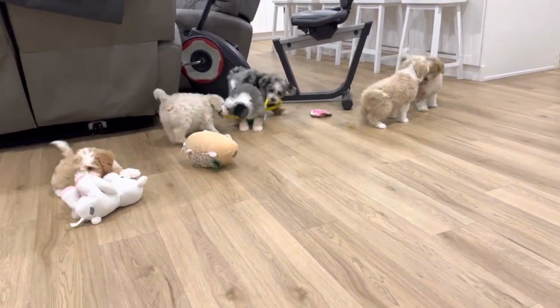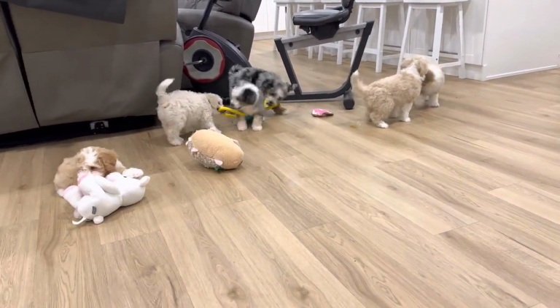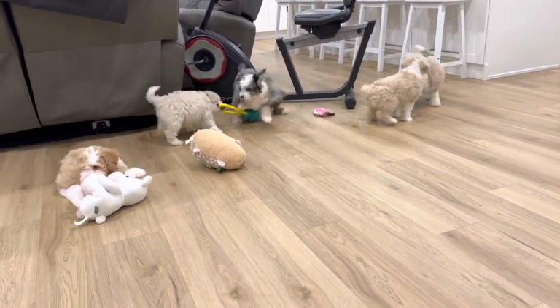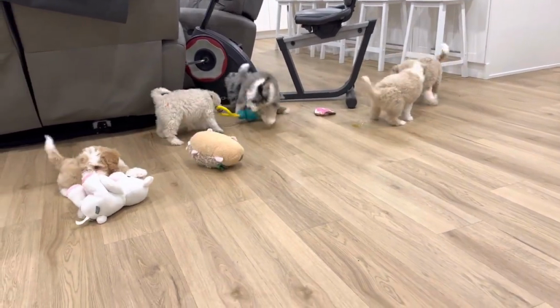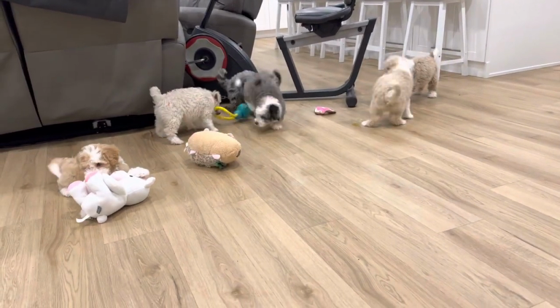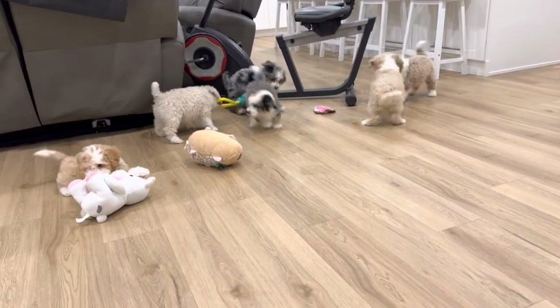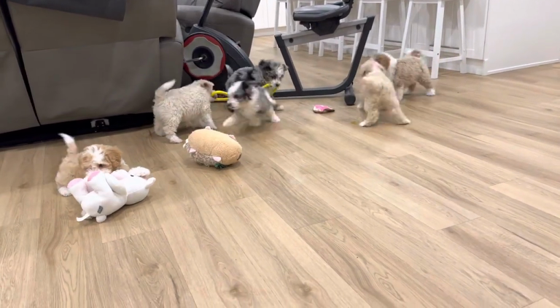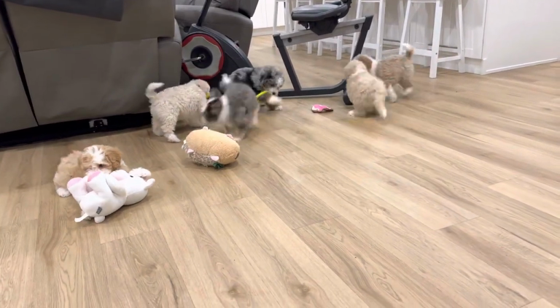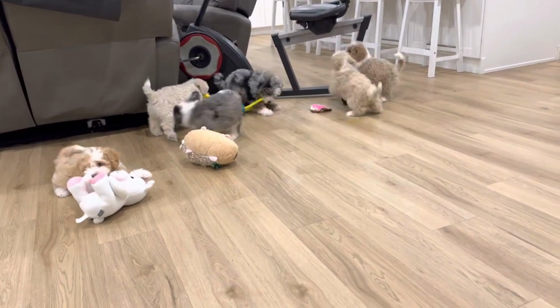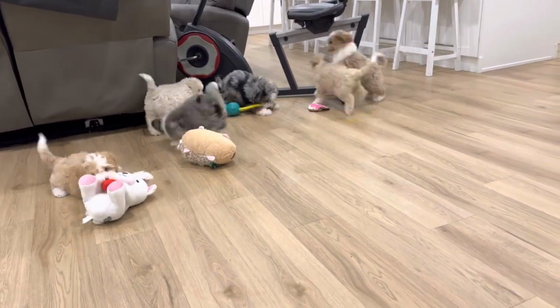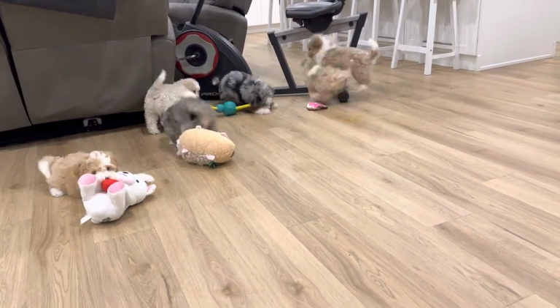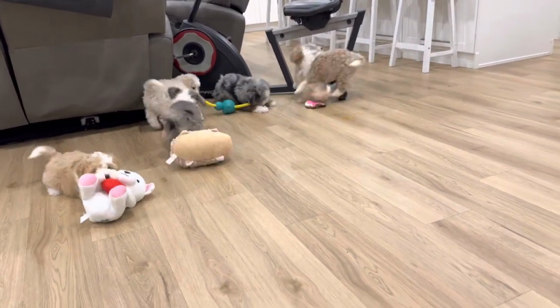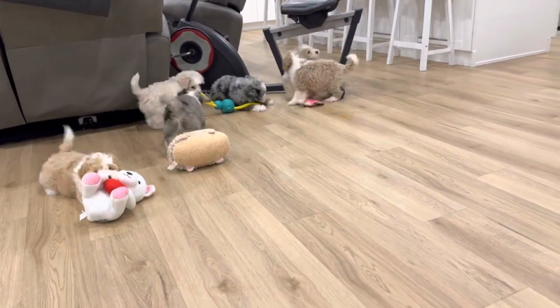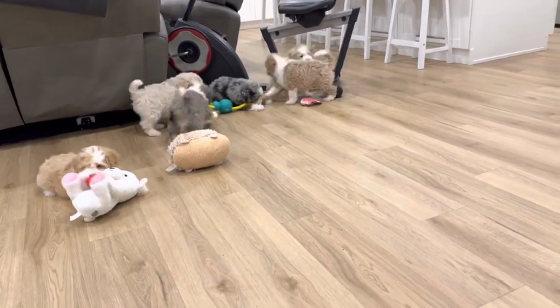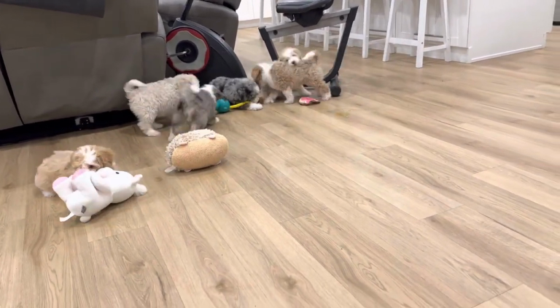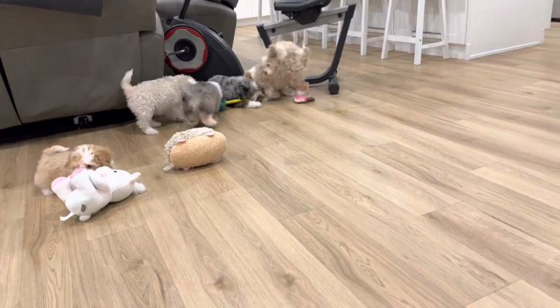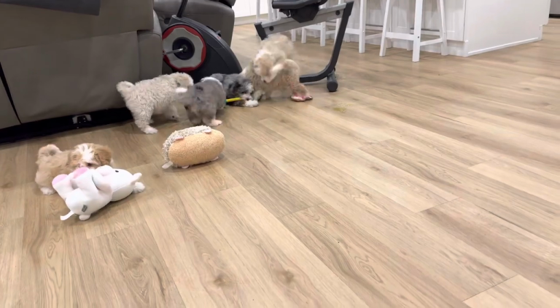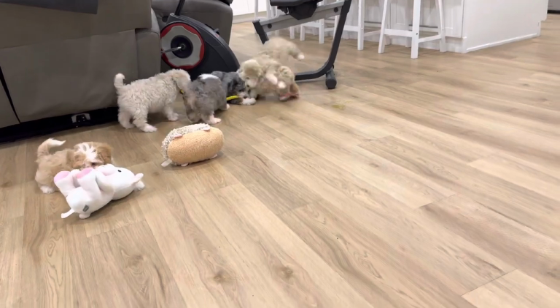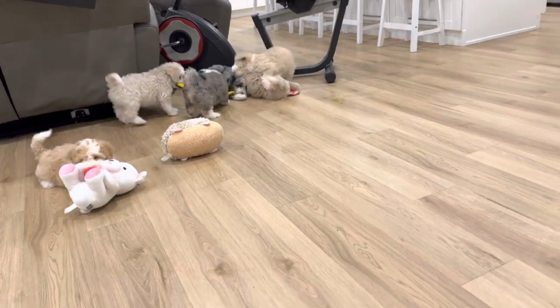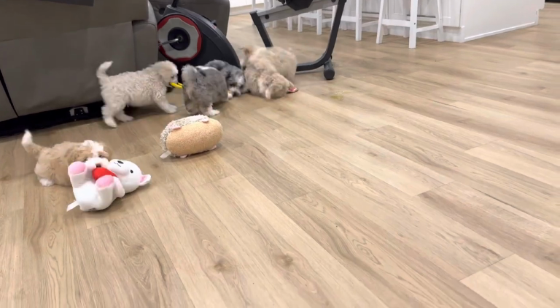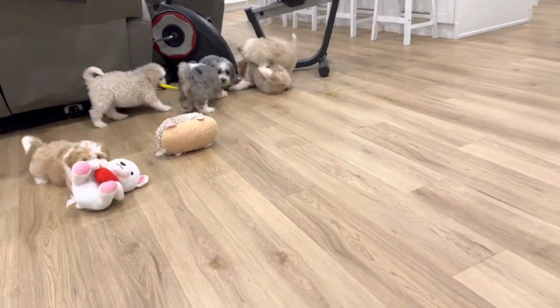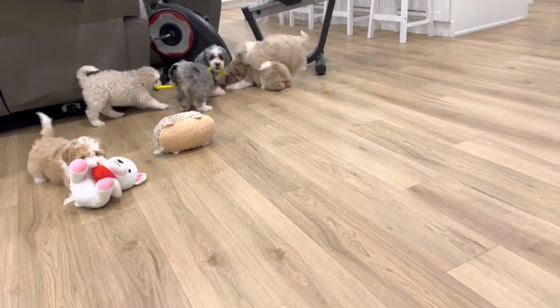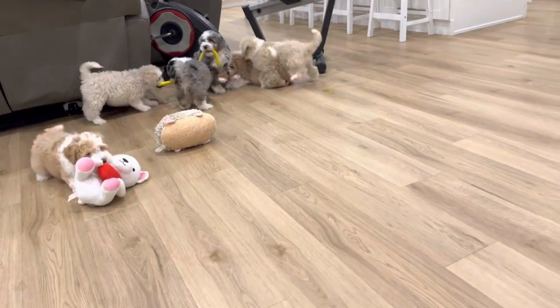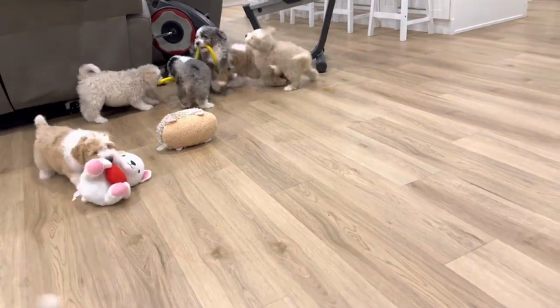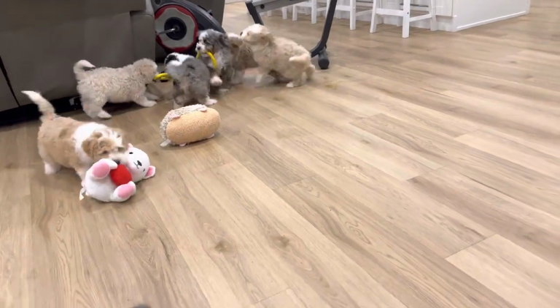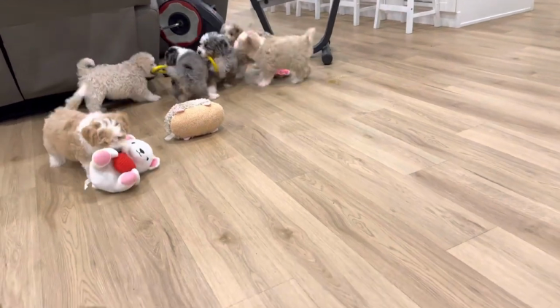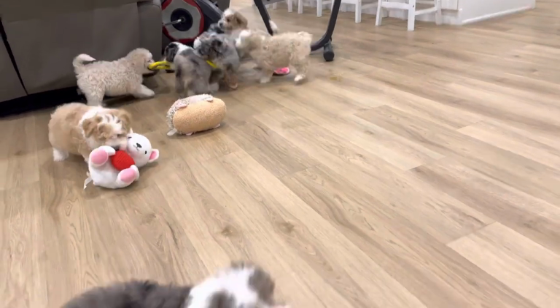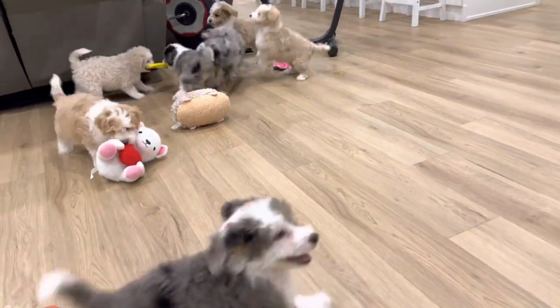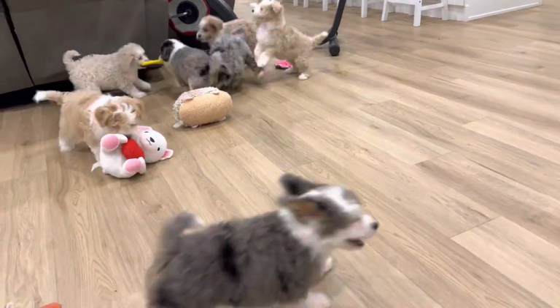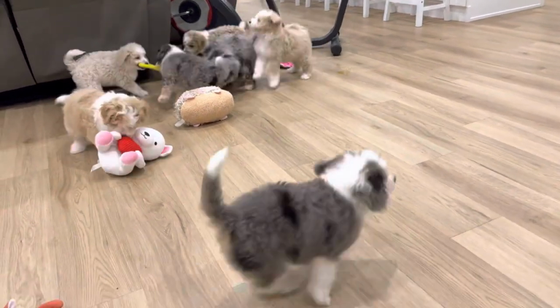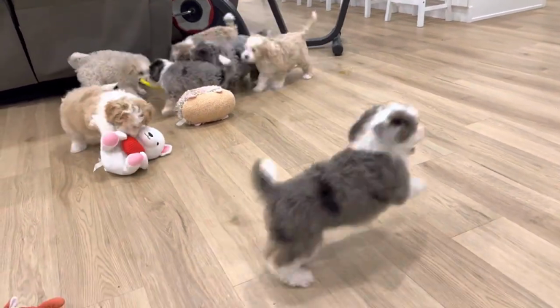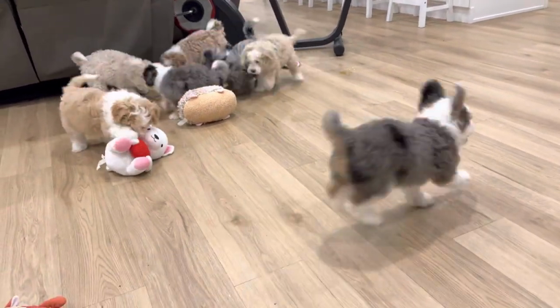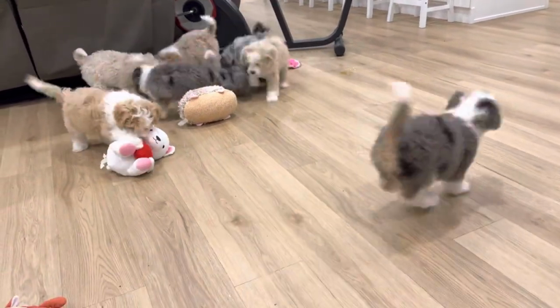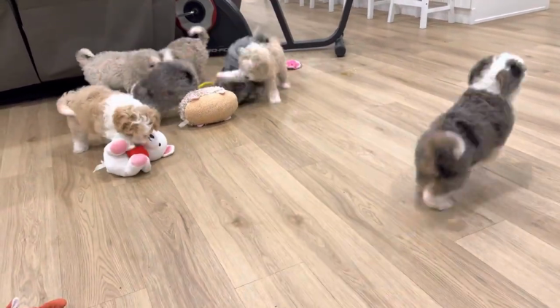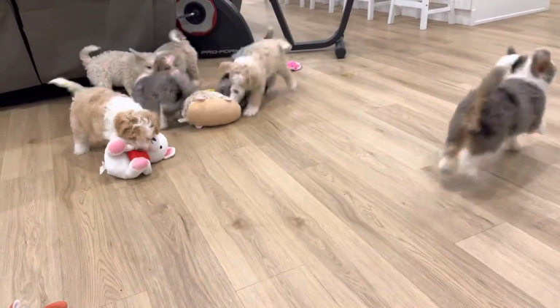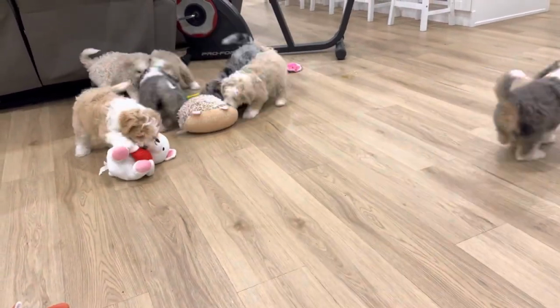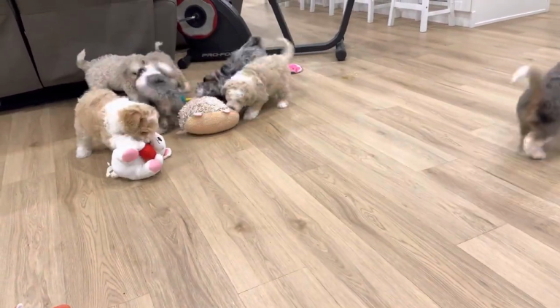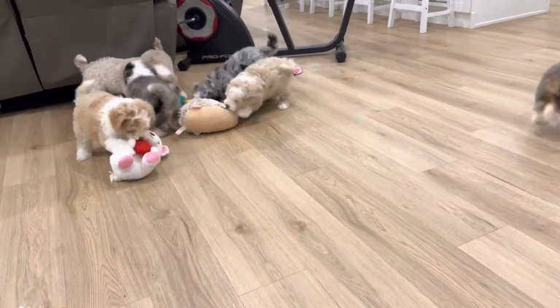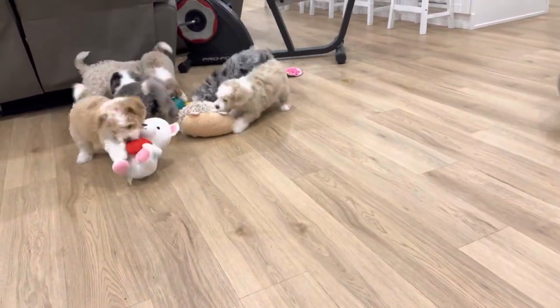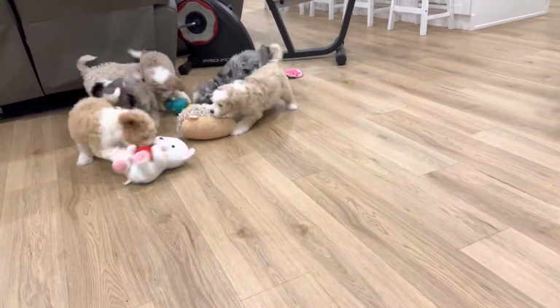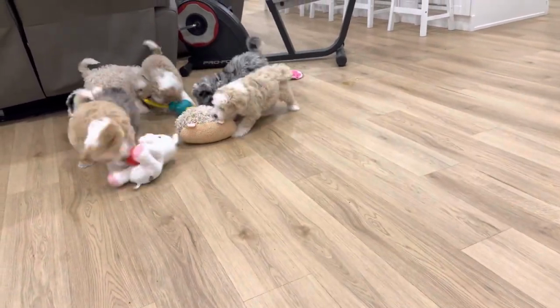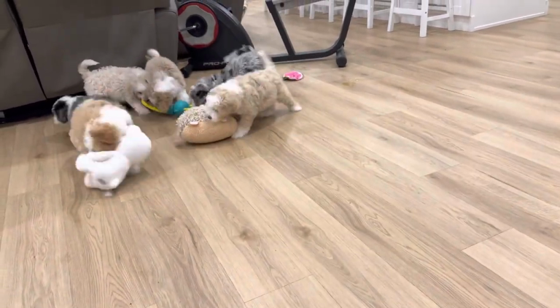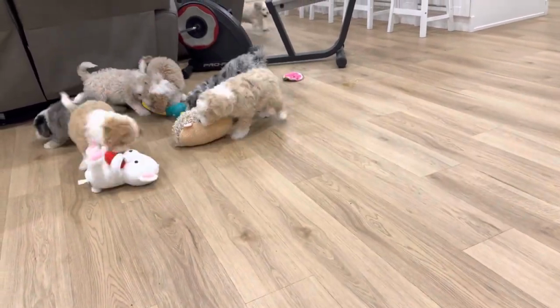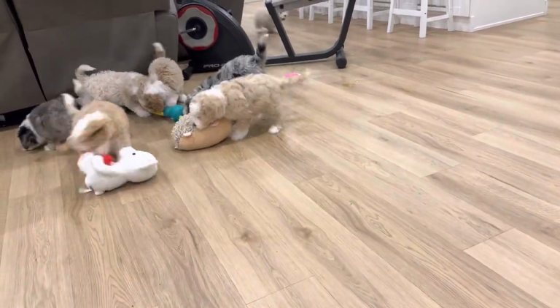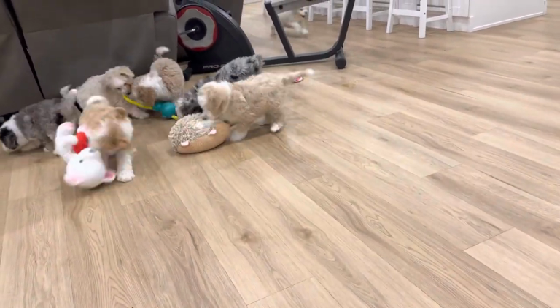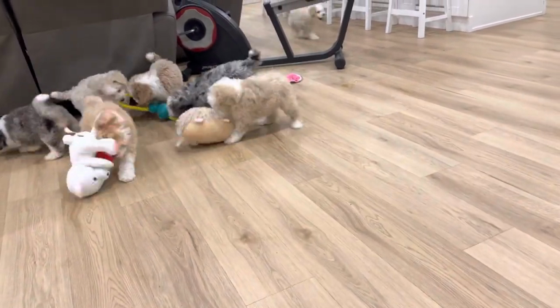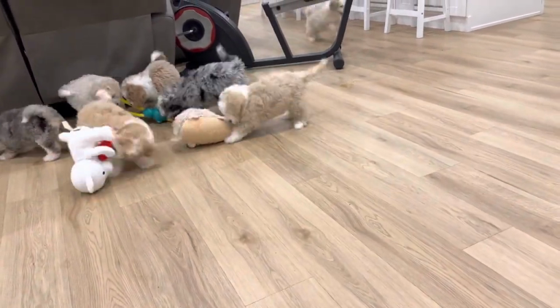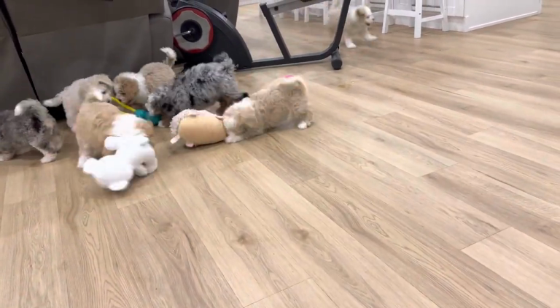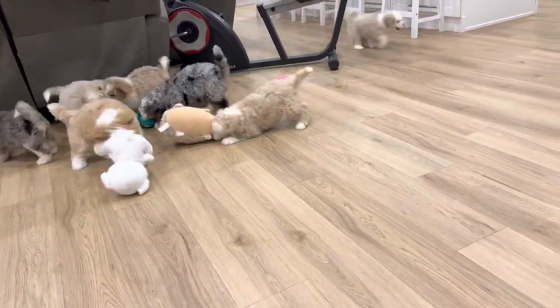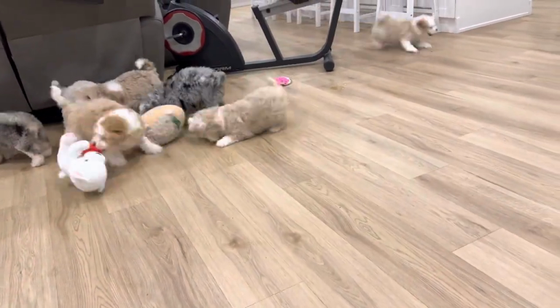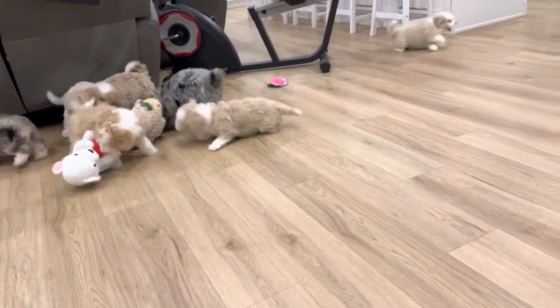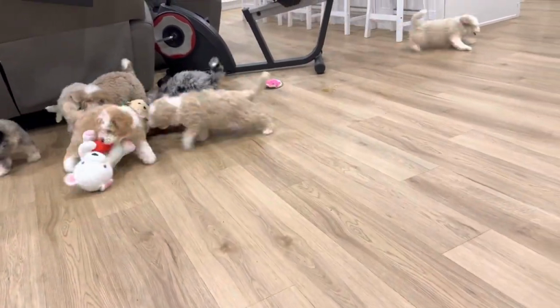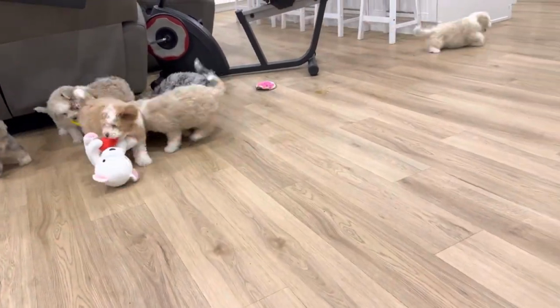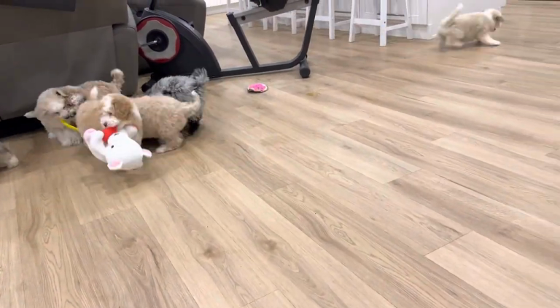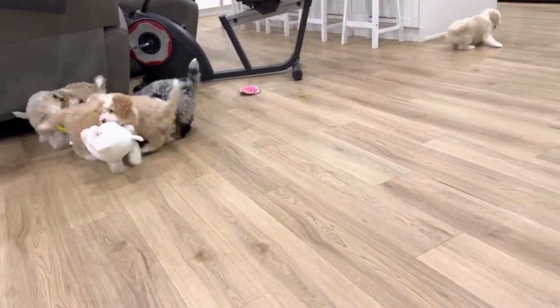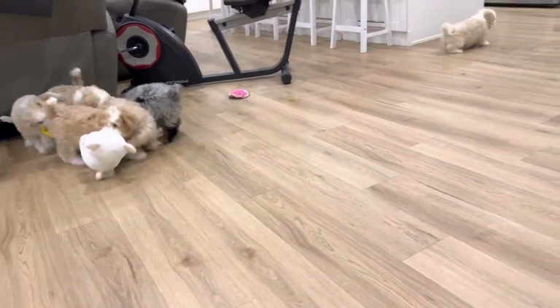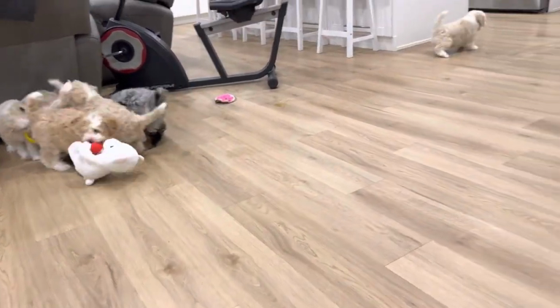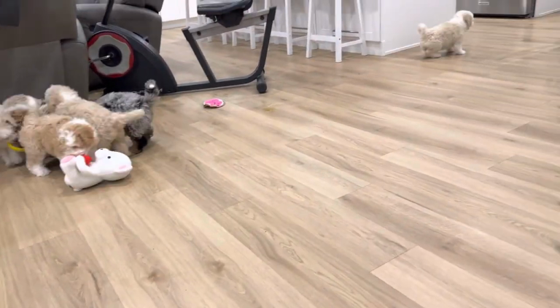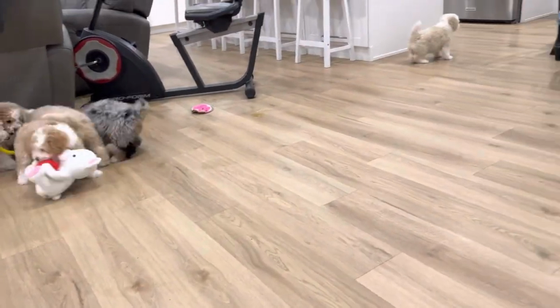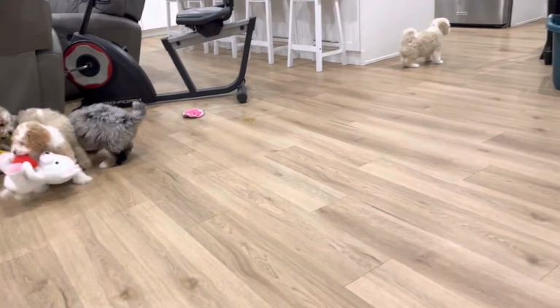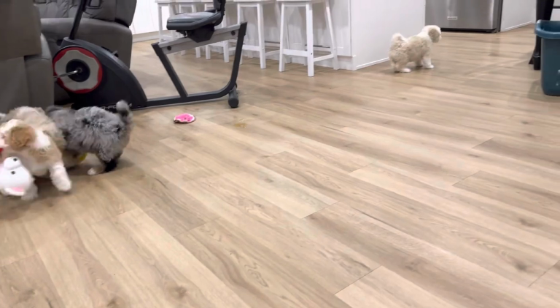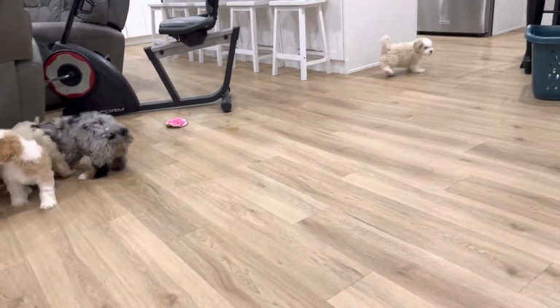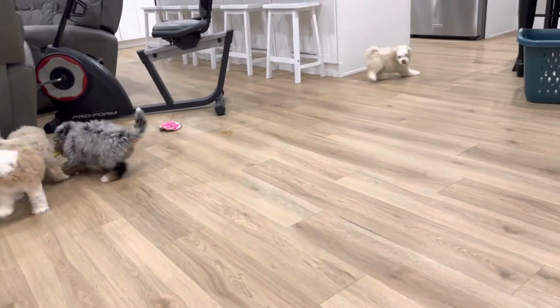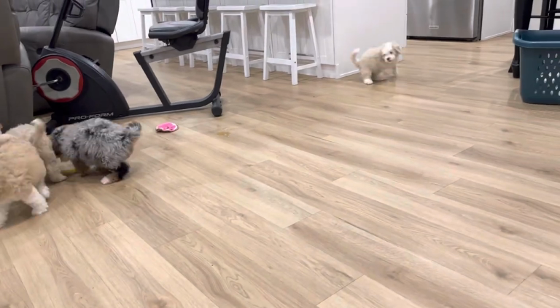We've got beautiful merle-colored ones with blue eyes. We've got beautiful blonde-colored ones with apricot and white and blue eyes.